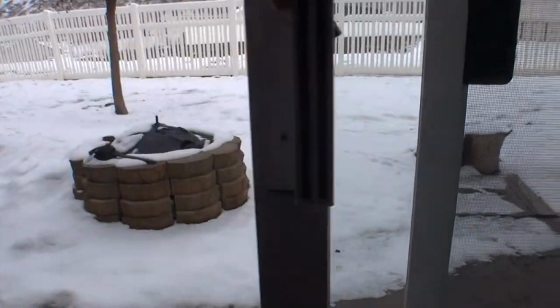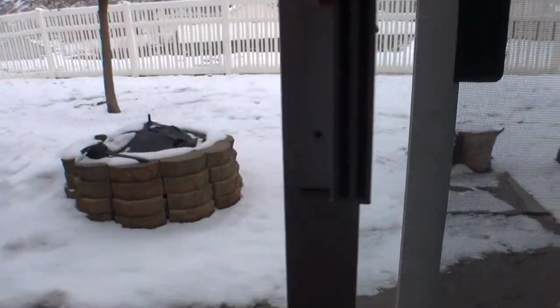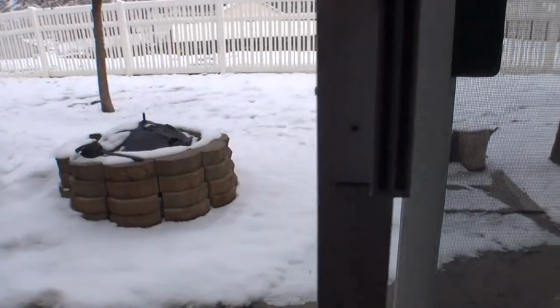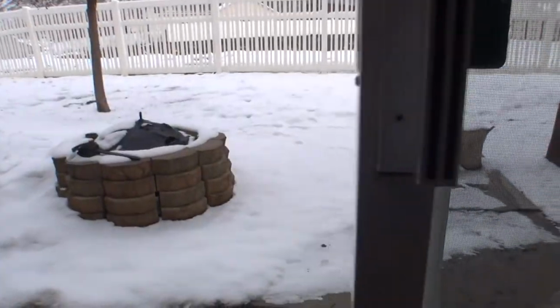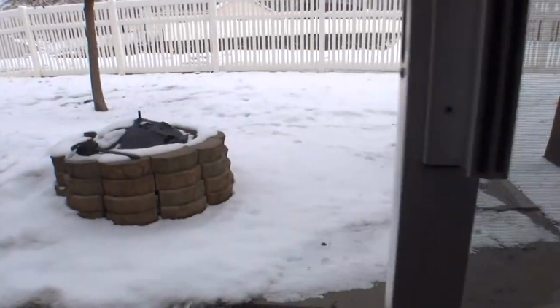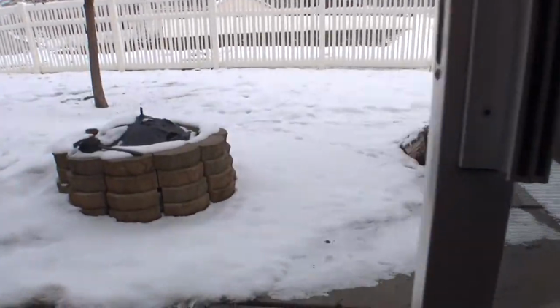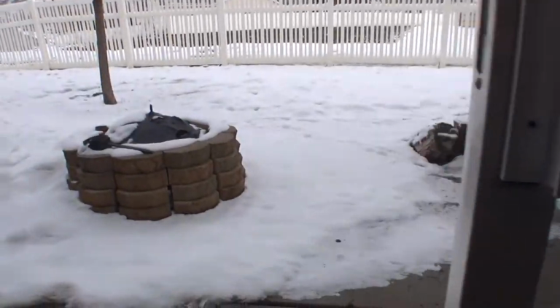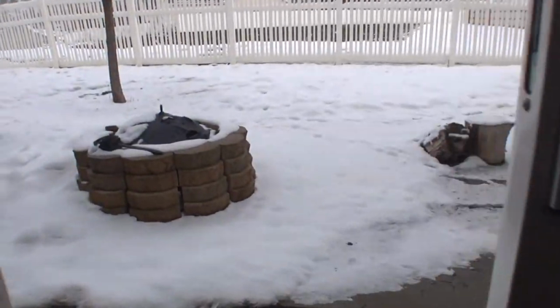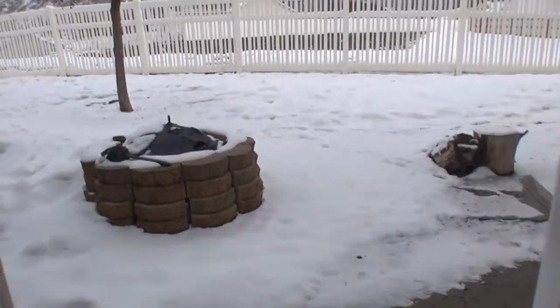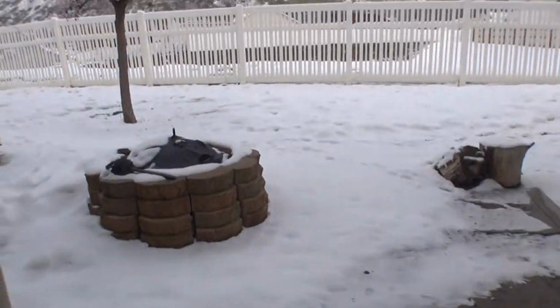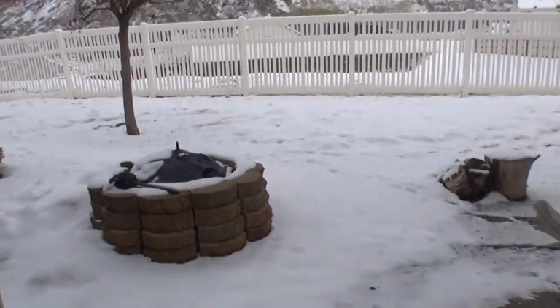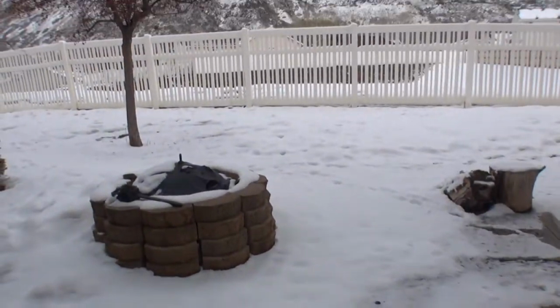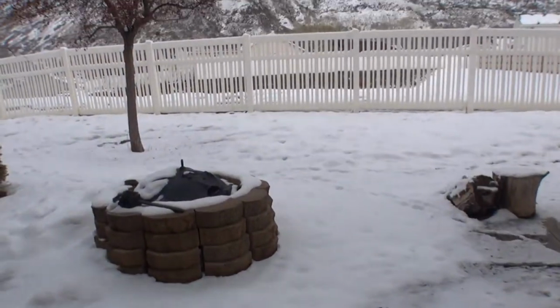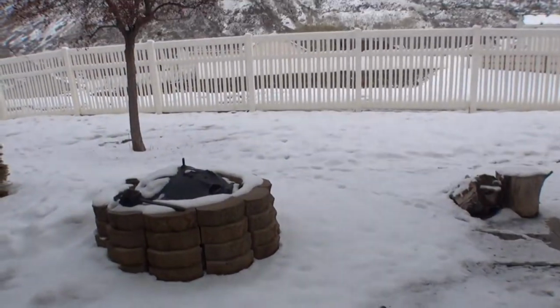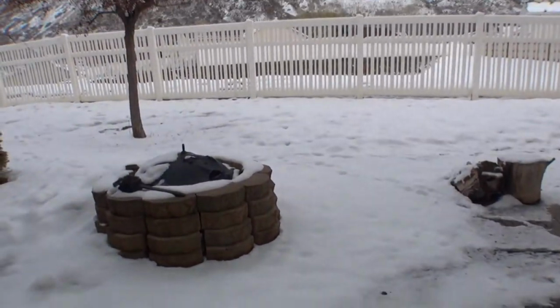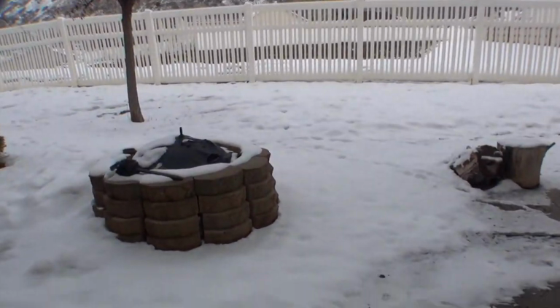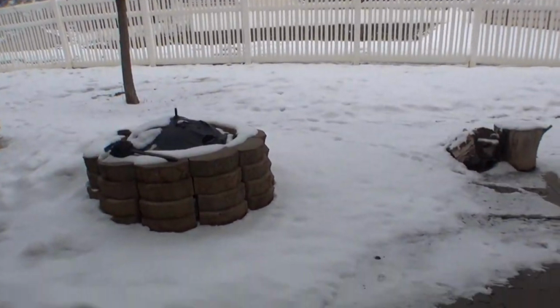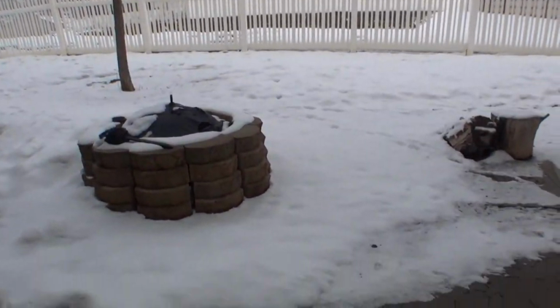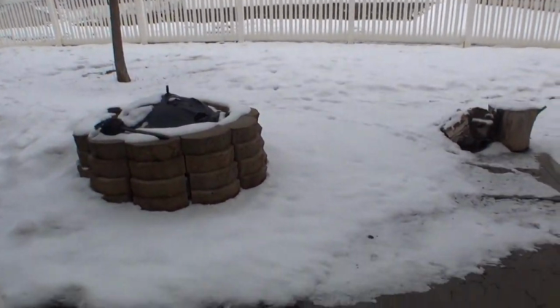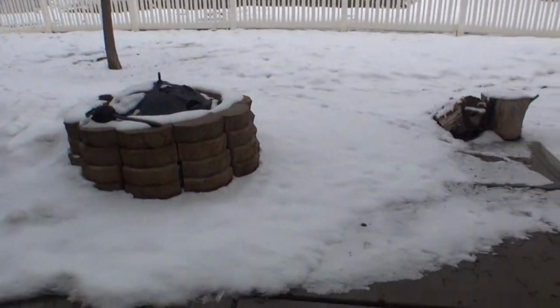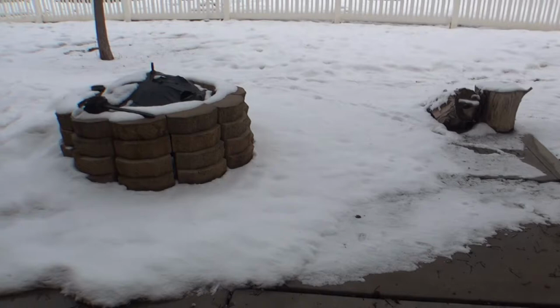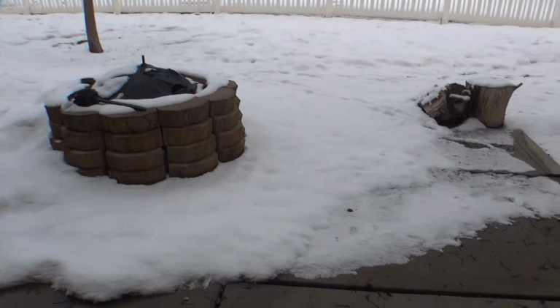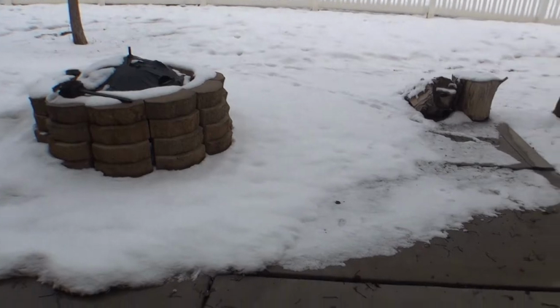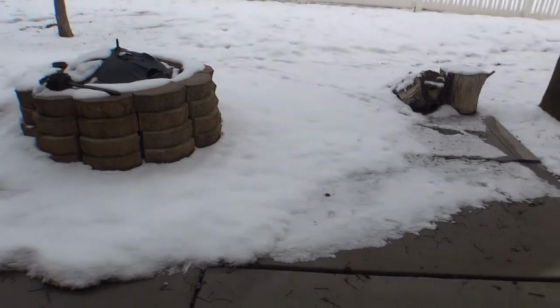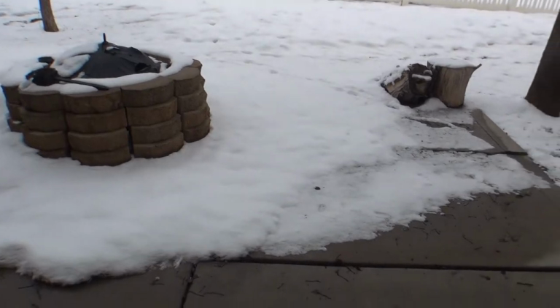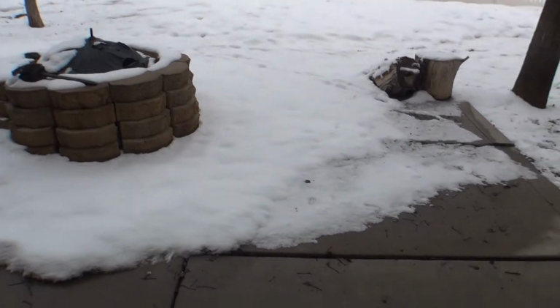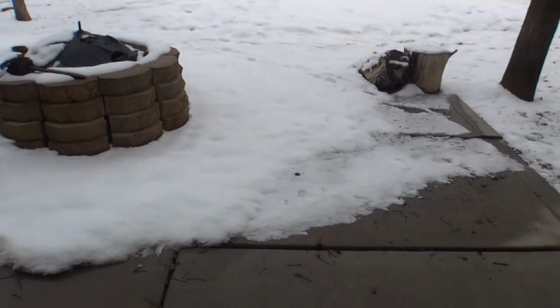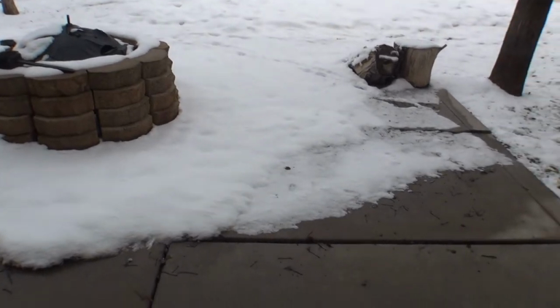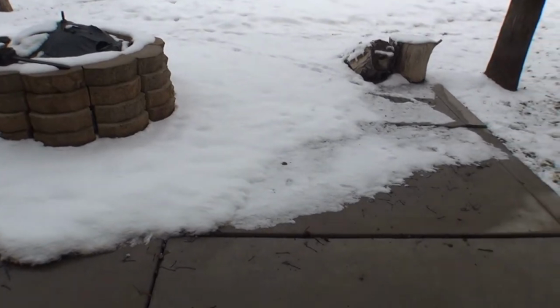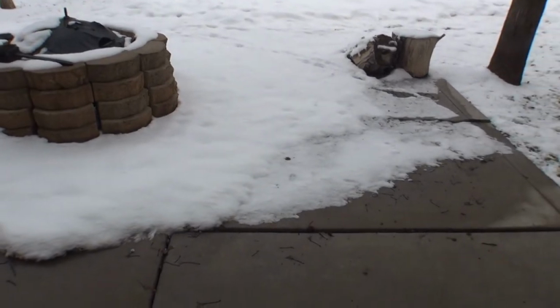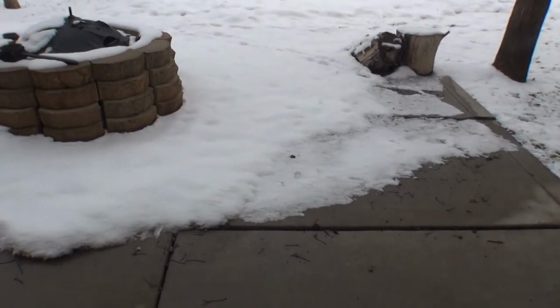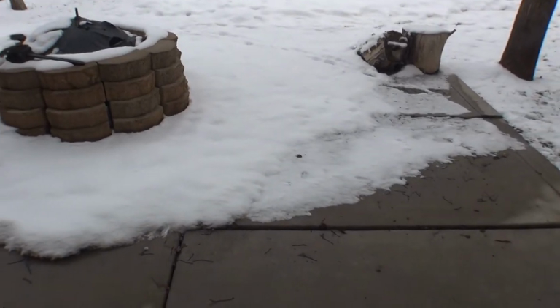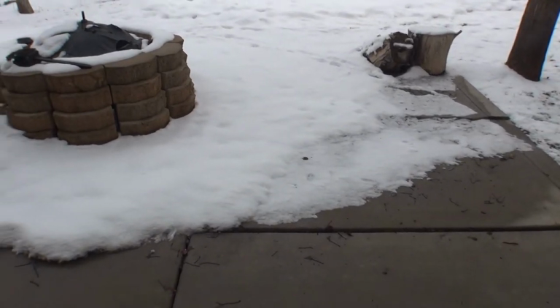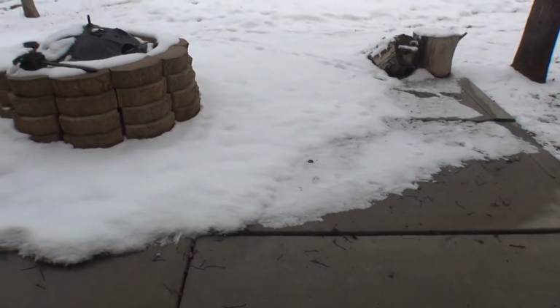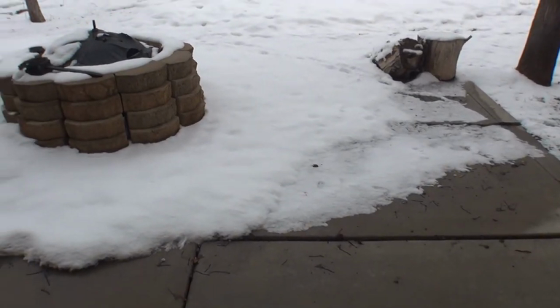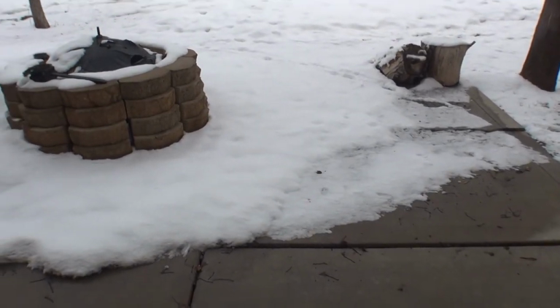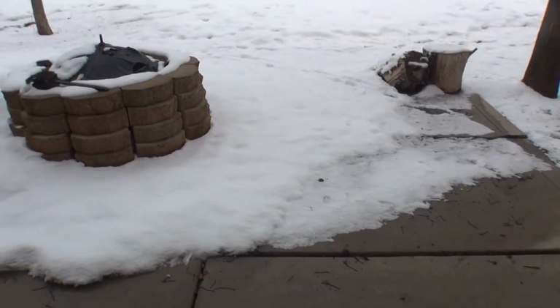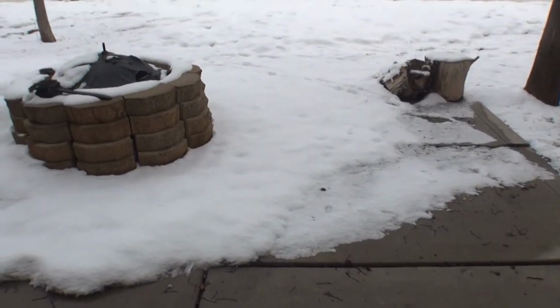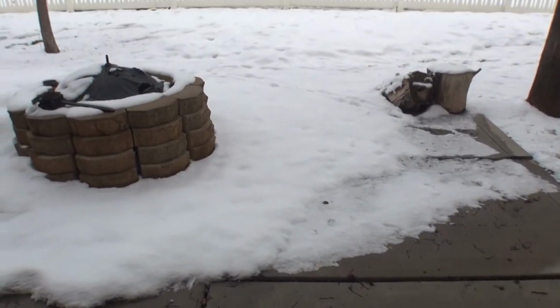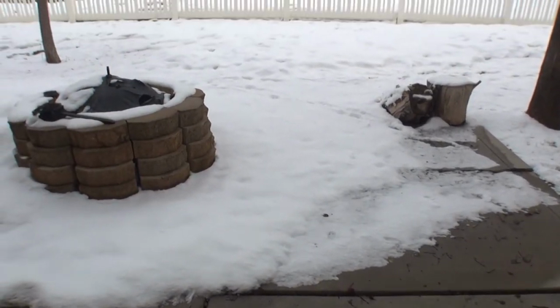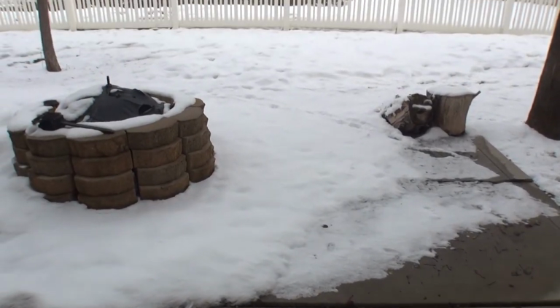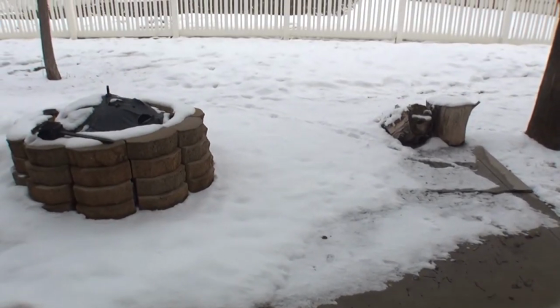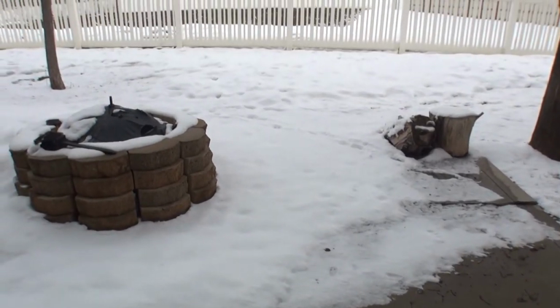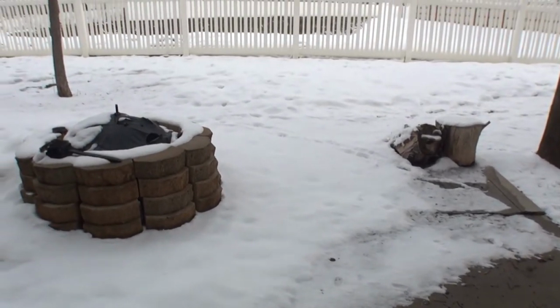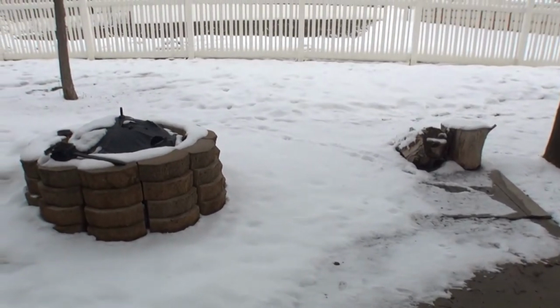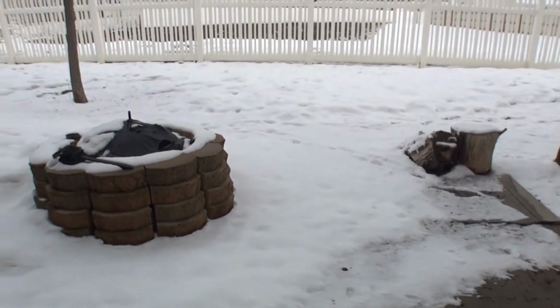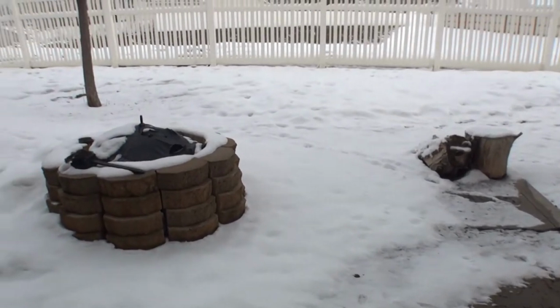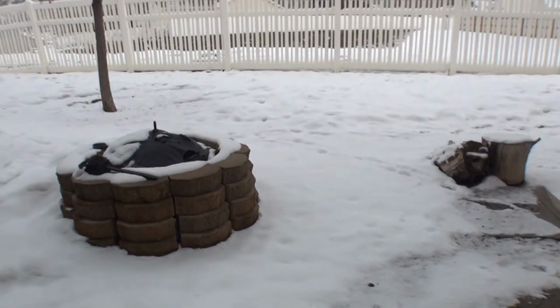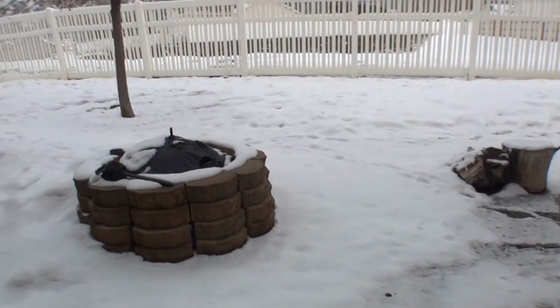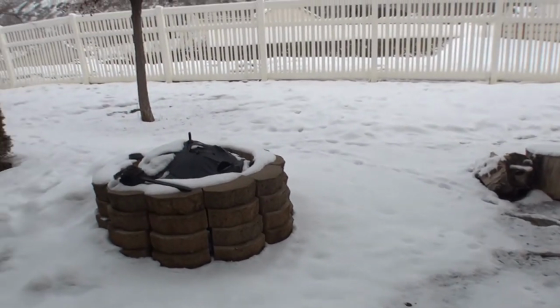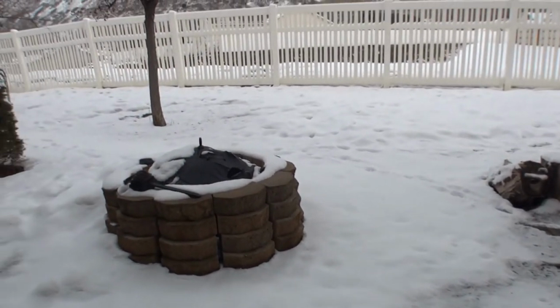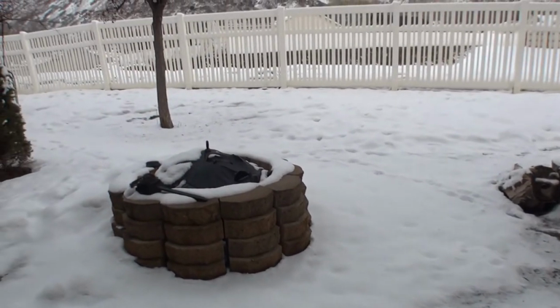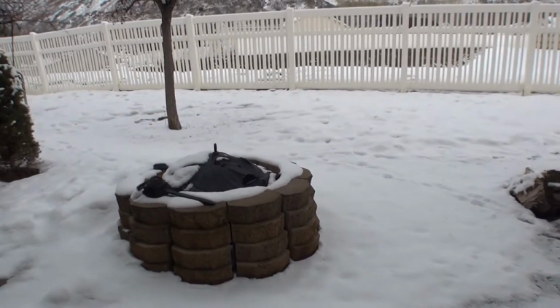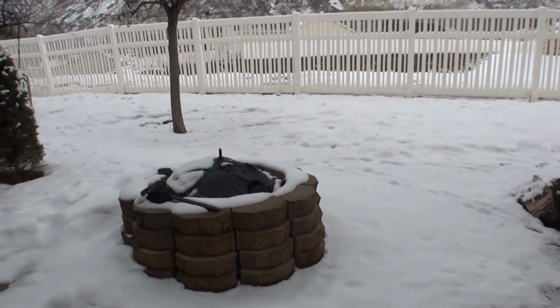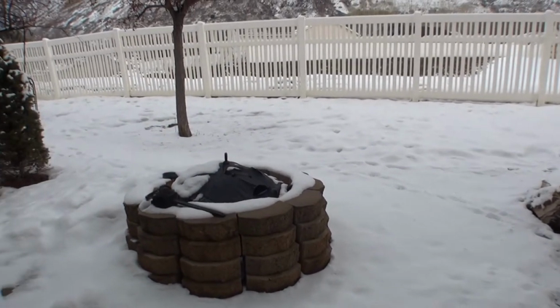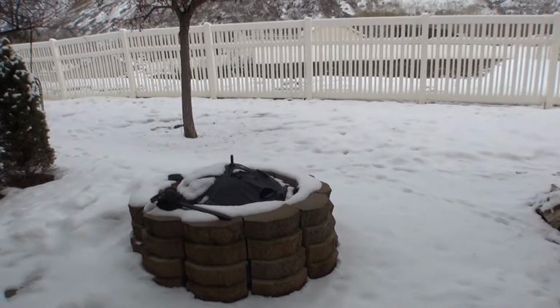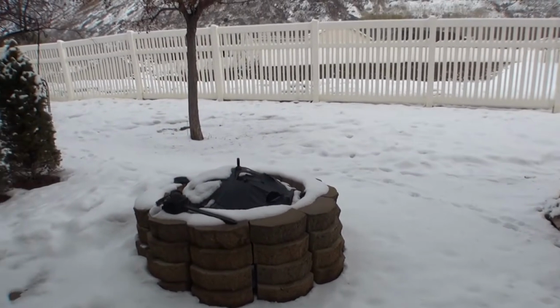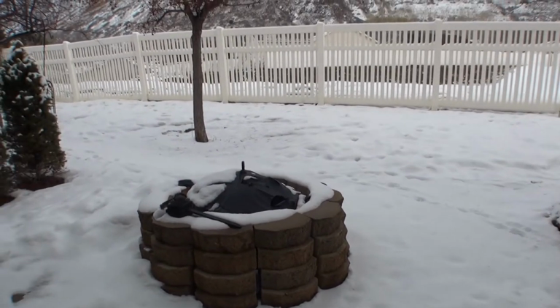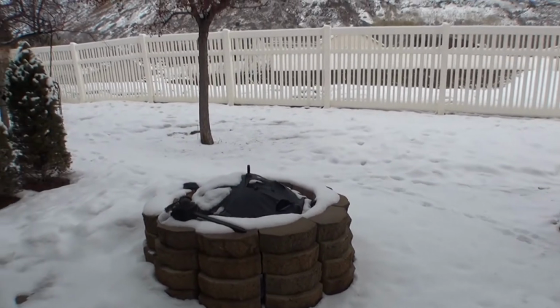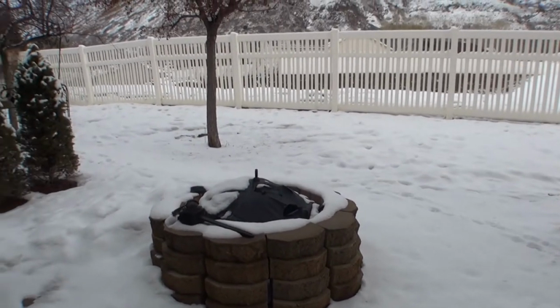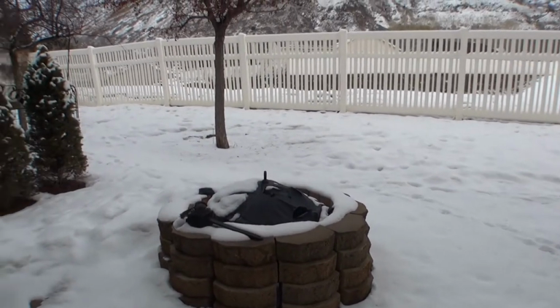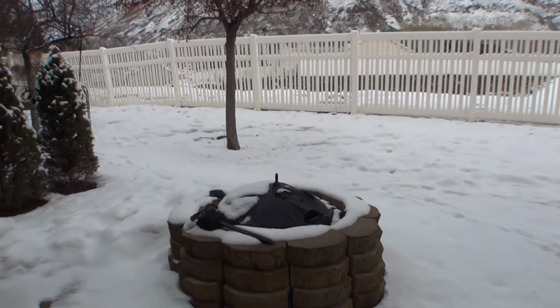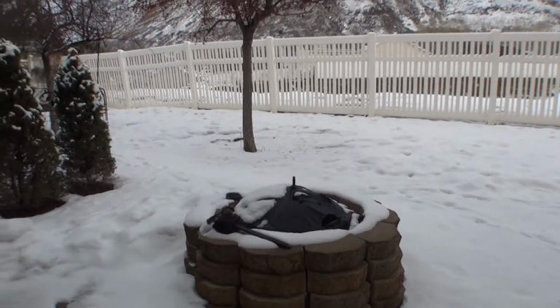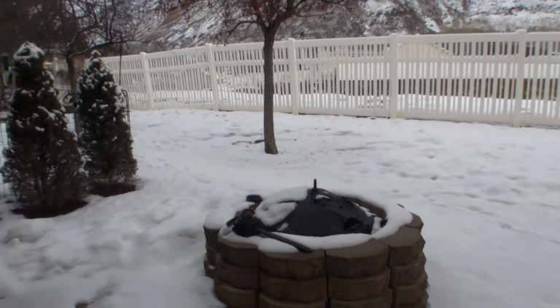I'll give you a shot of the backyard here. When it's not the wintertime, you have a little patio and a barbecue pit area.